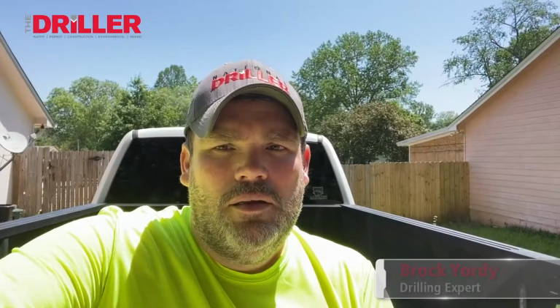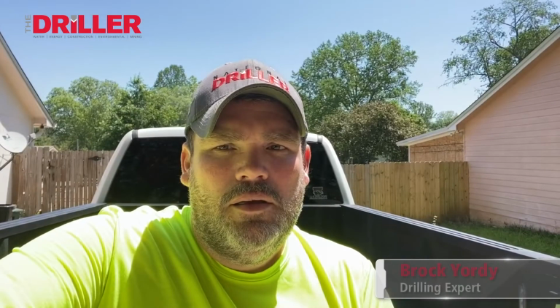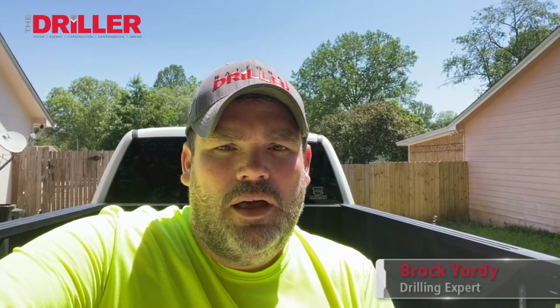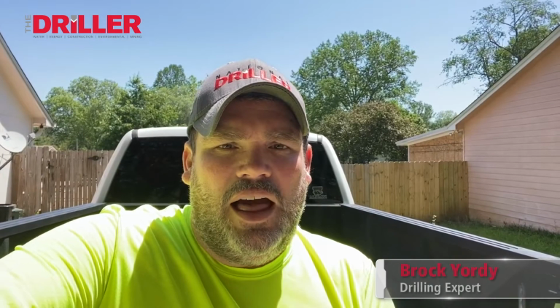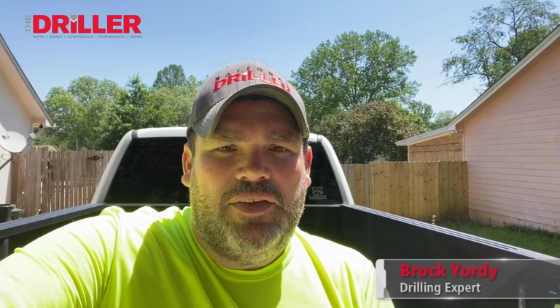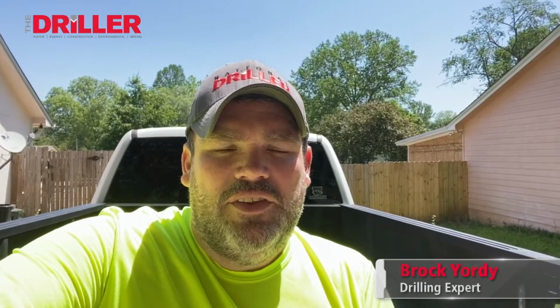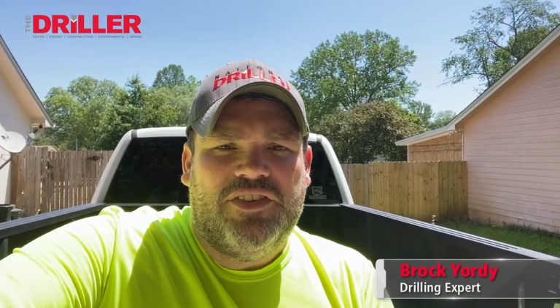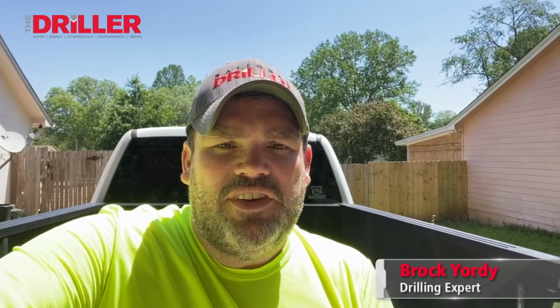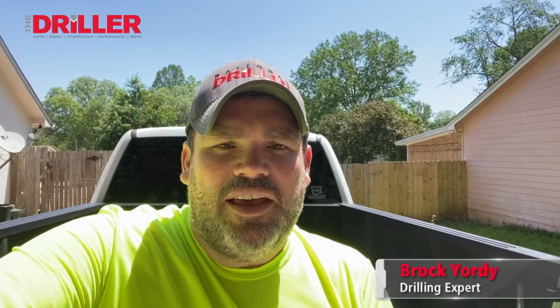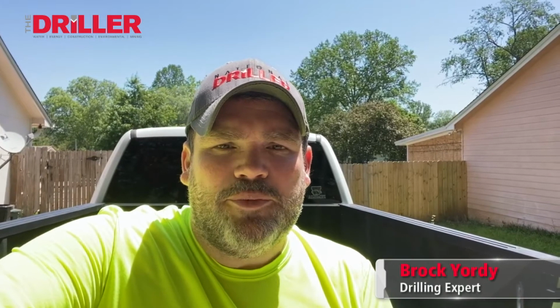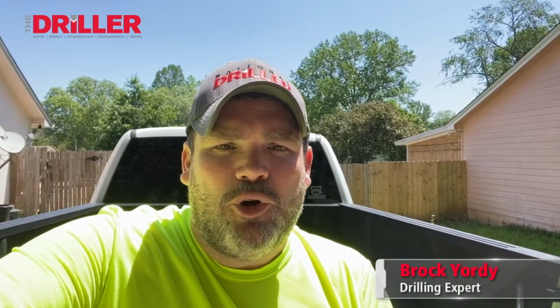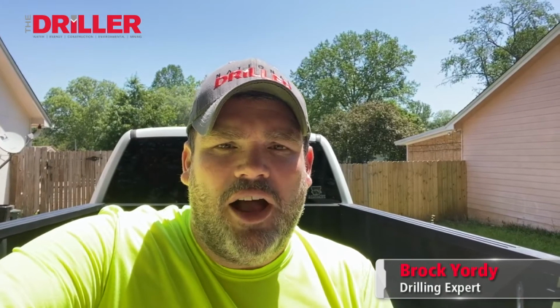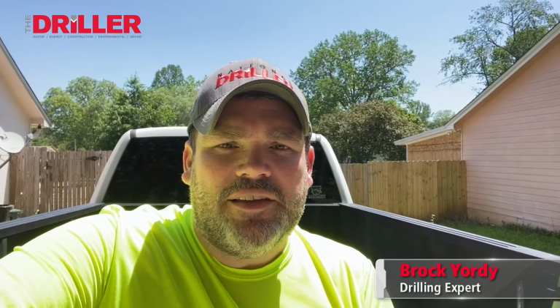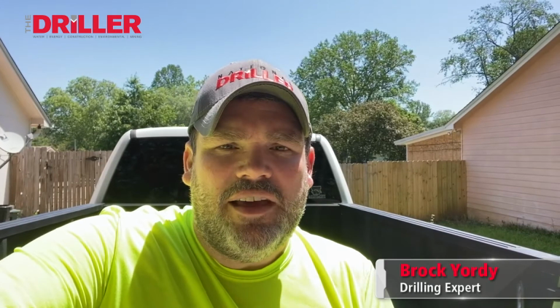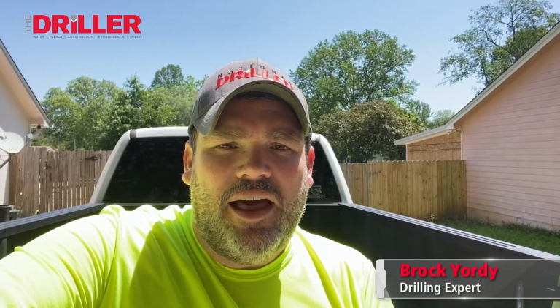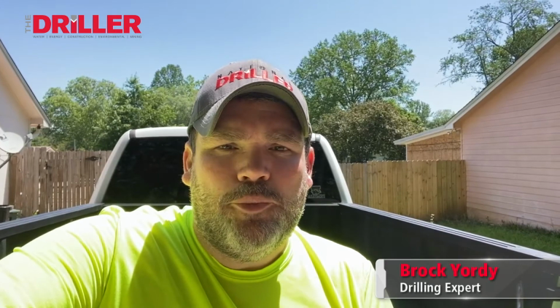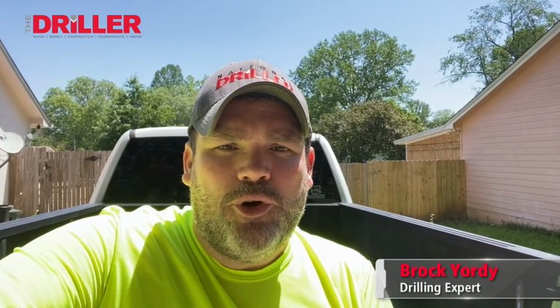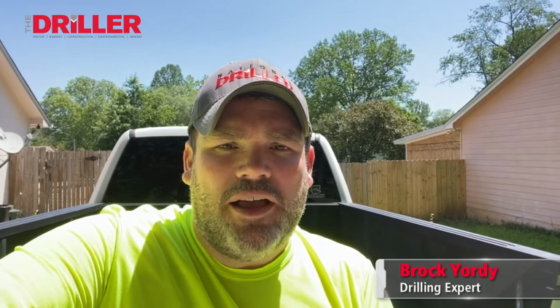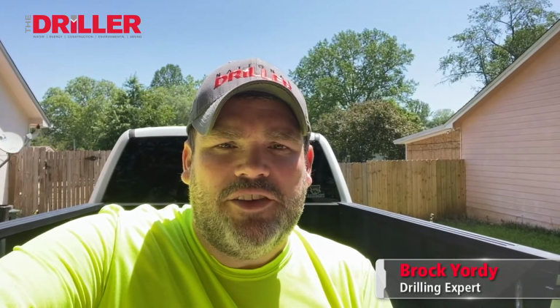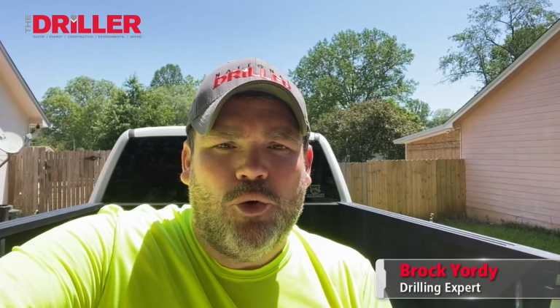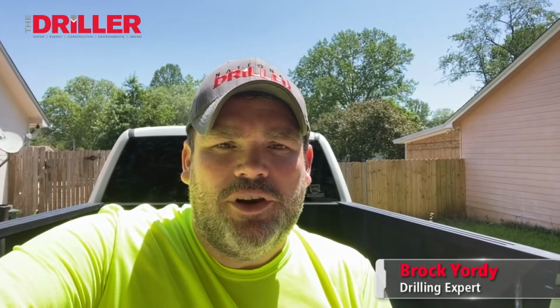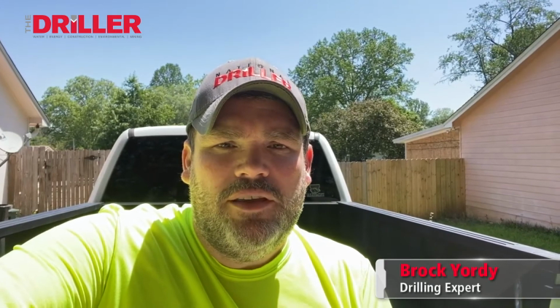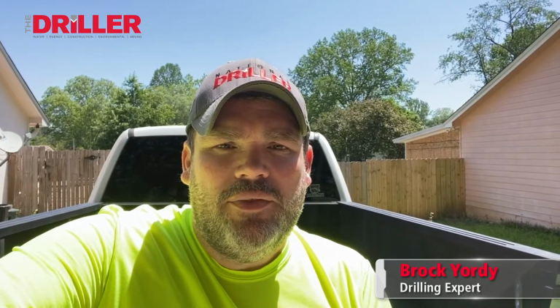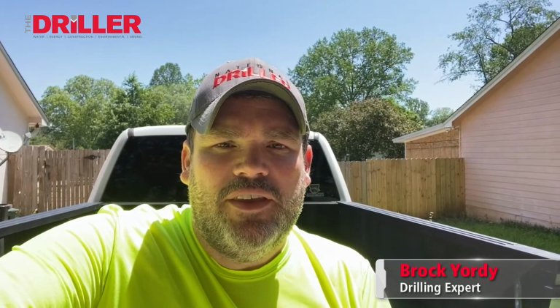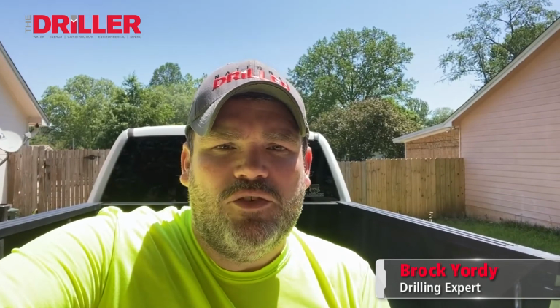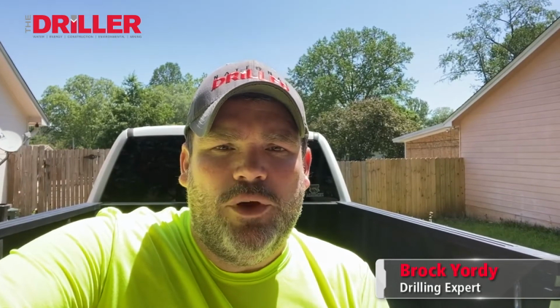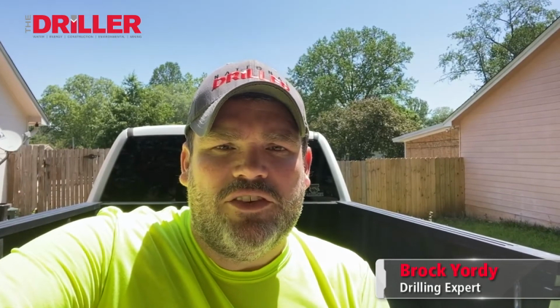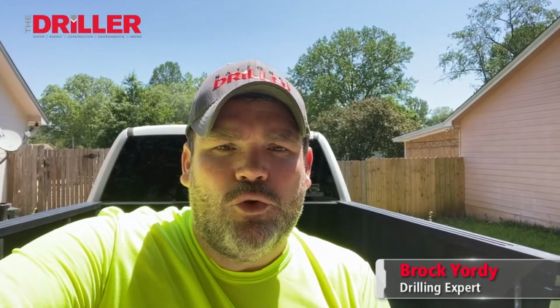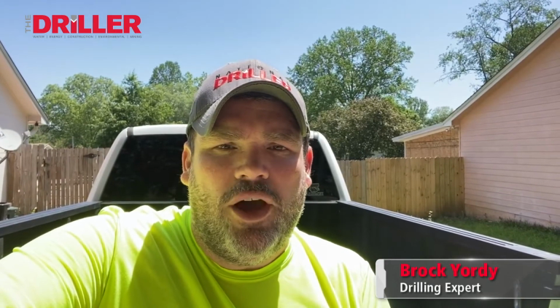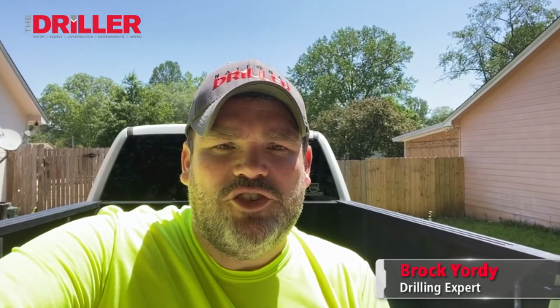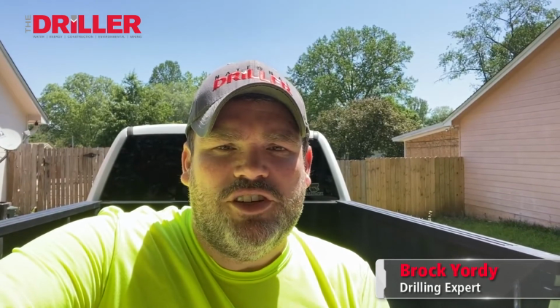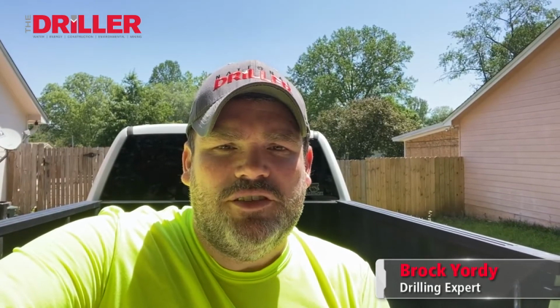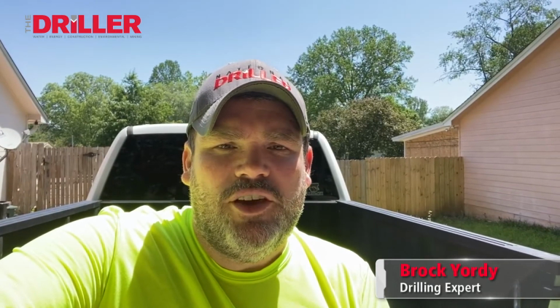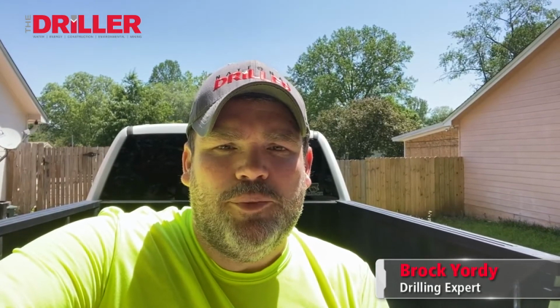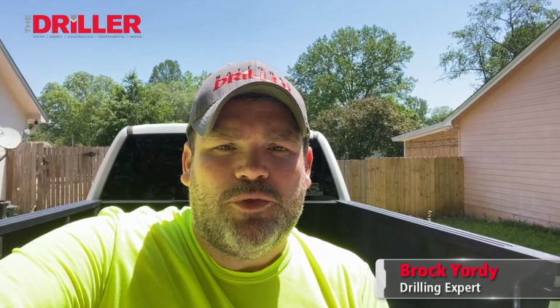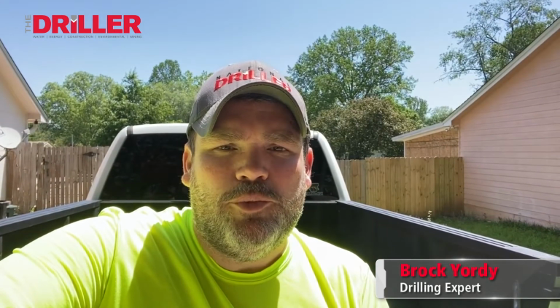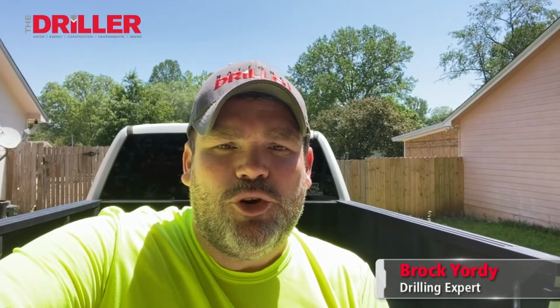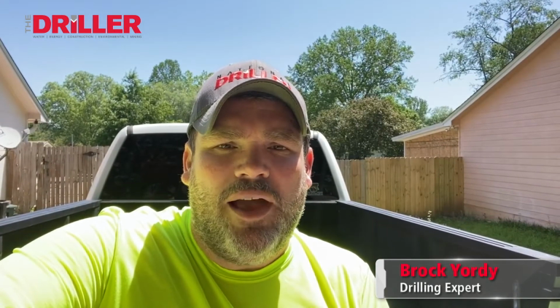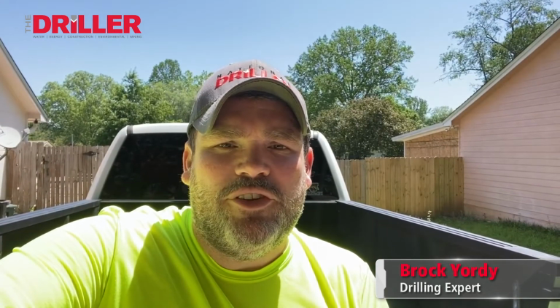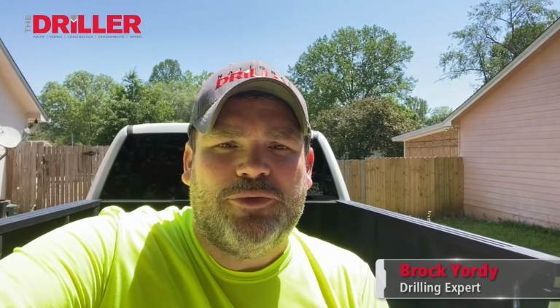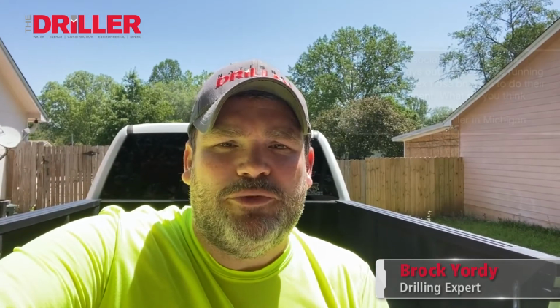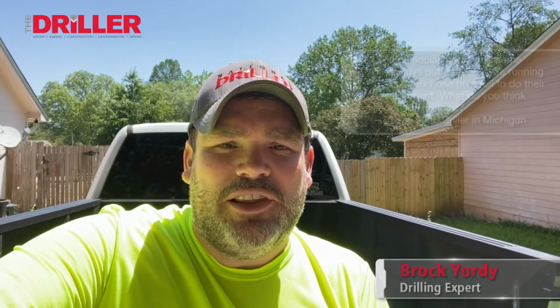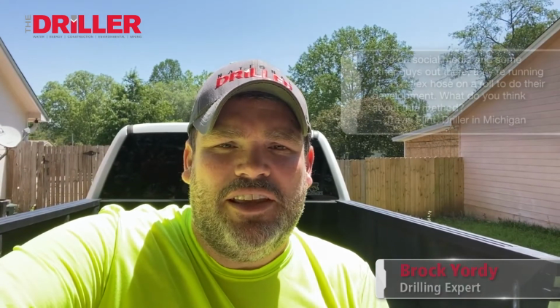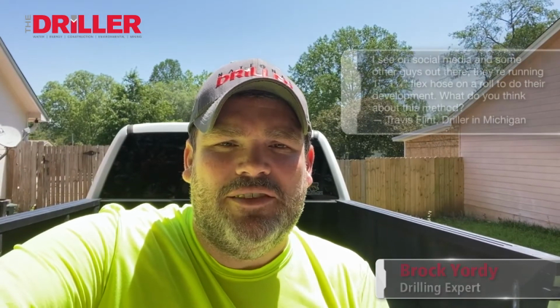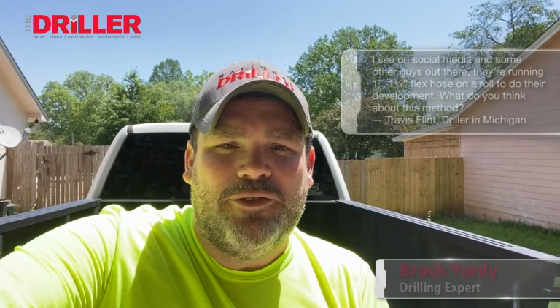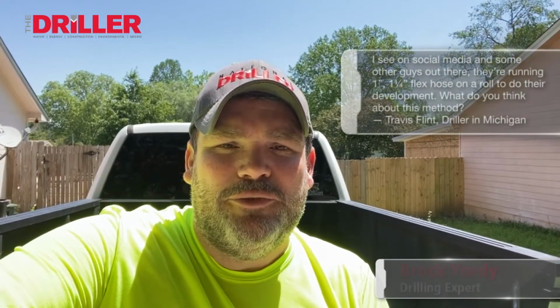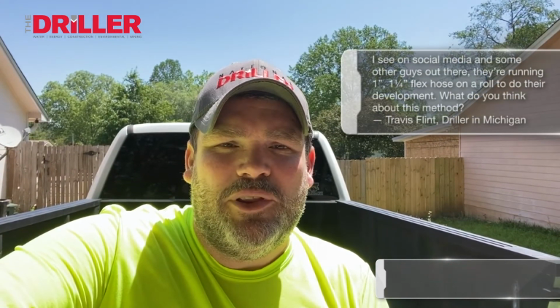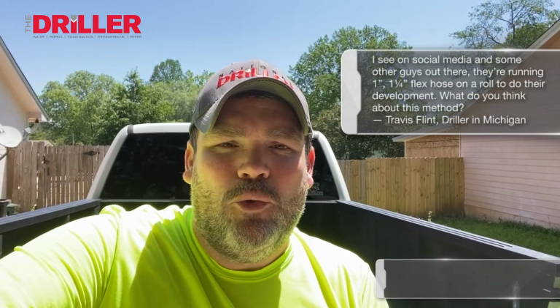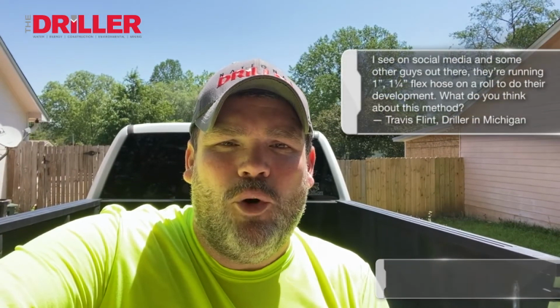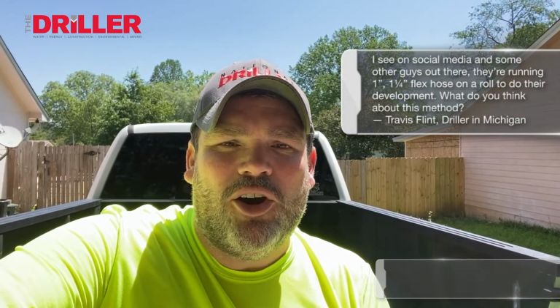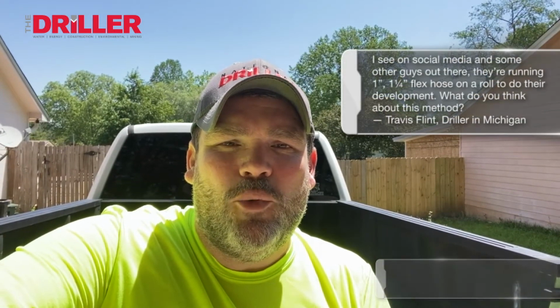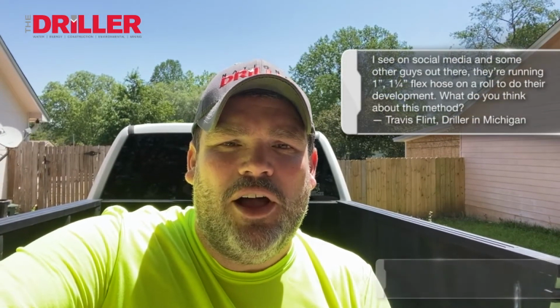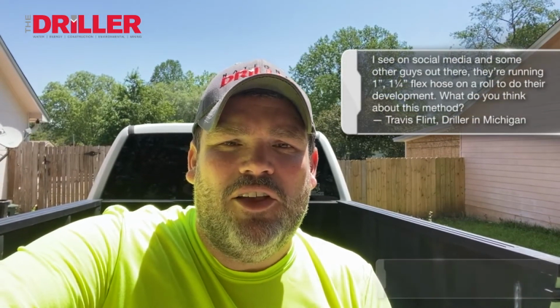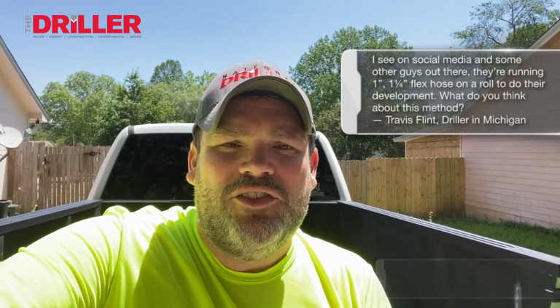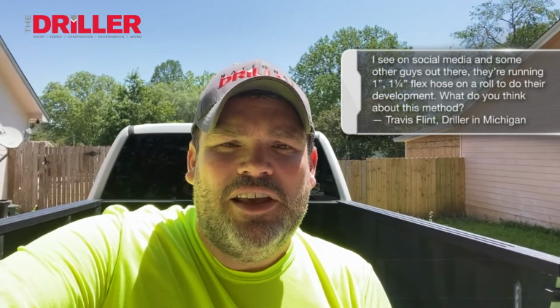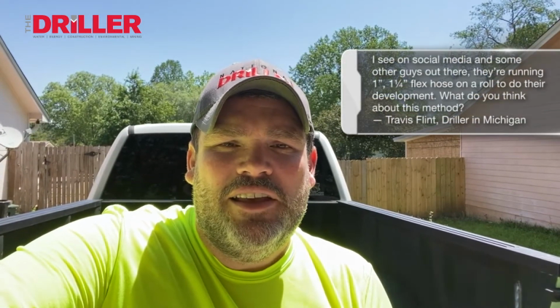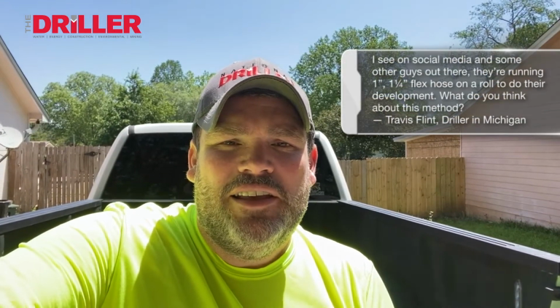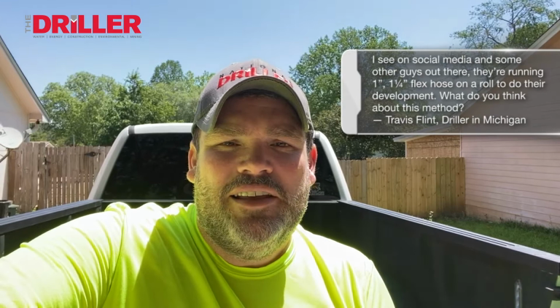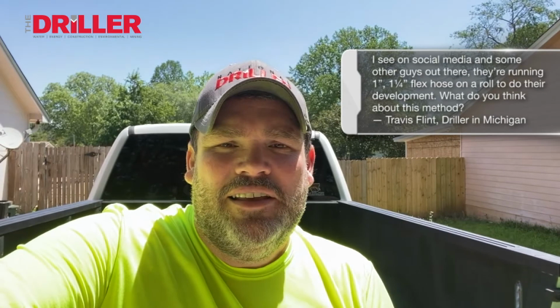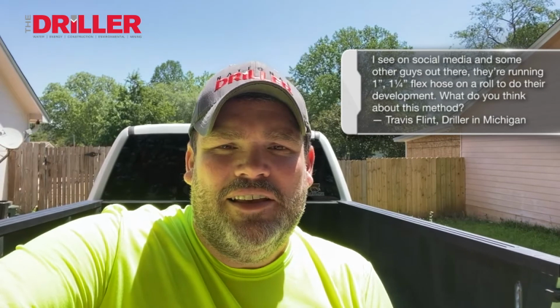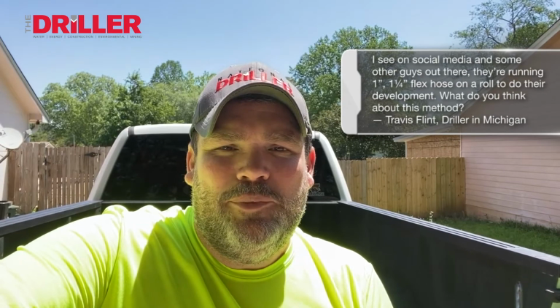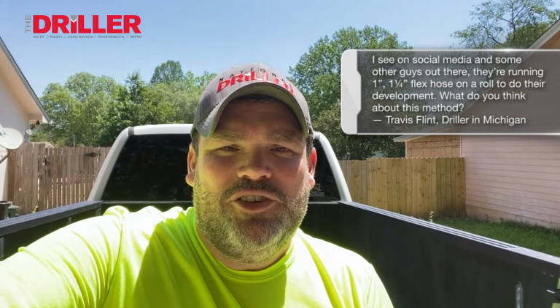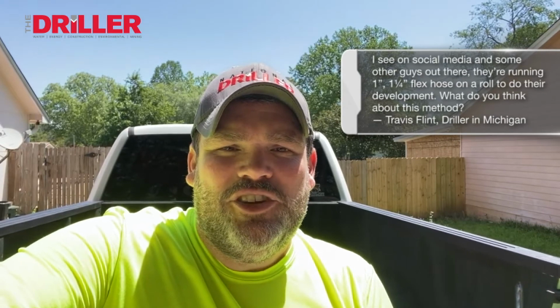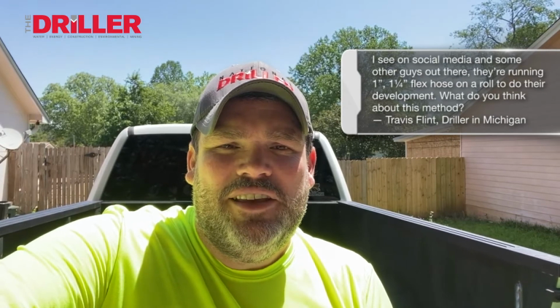Hi, this is Ask Brock. I'm Brock Yorty. This week's question comes from Travis Flint of Flint Water Wells in Michigan.